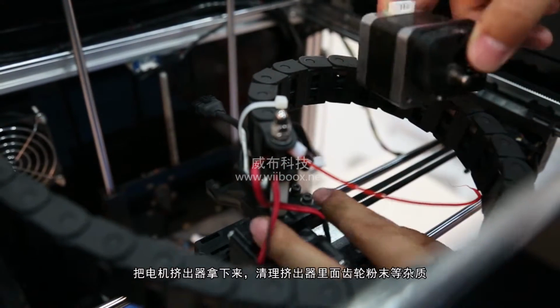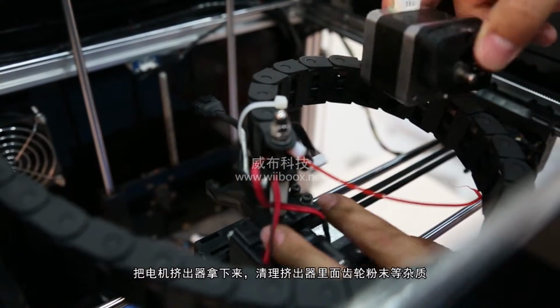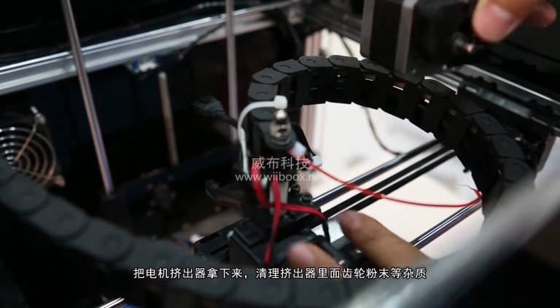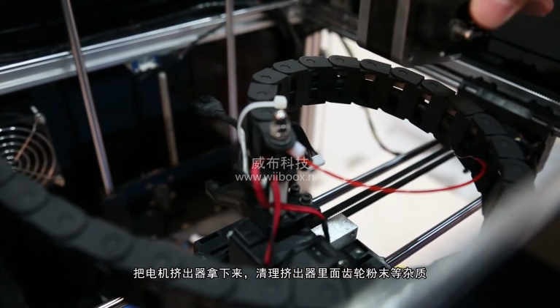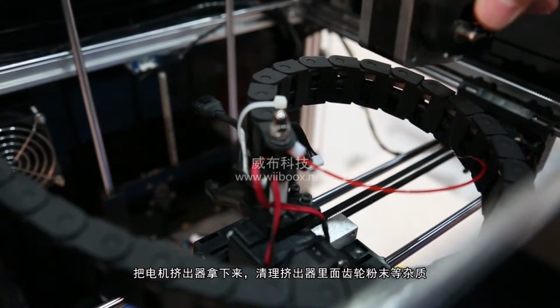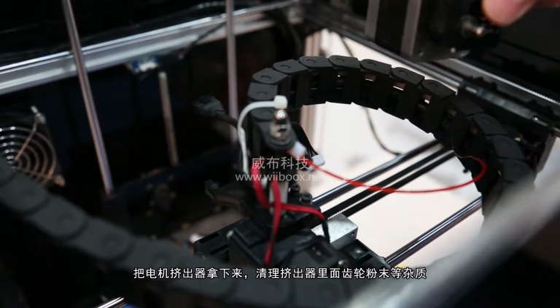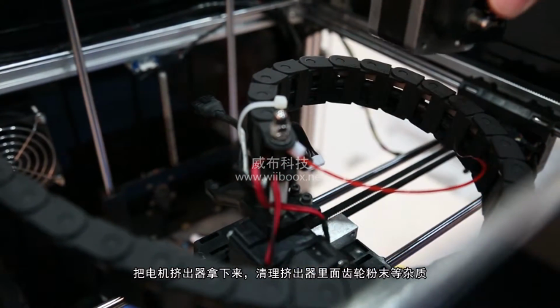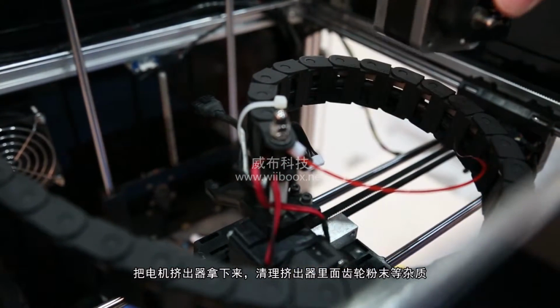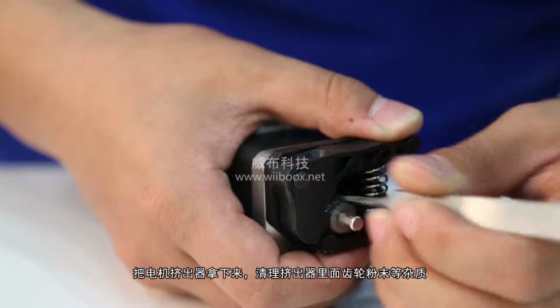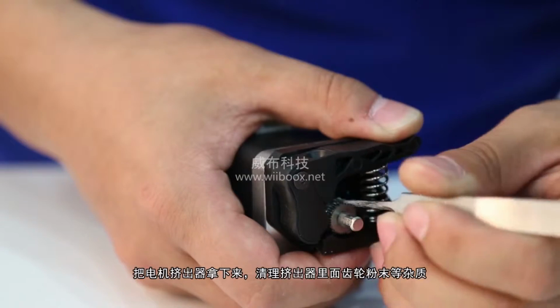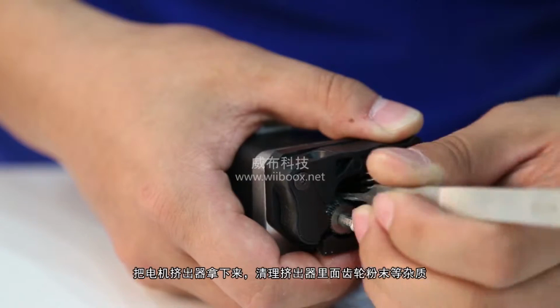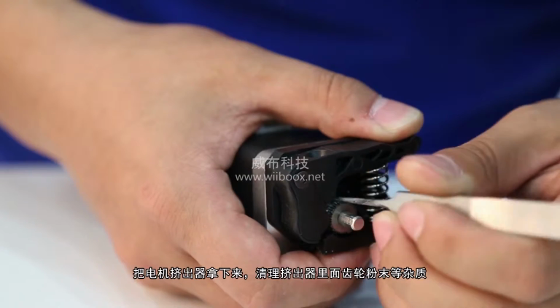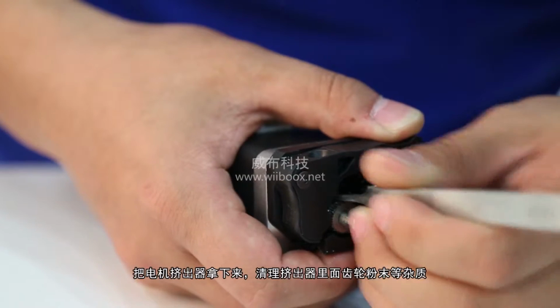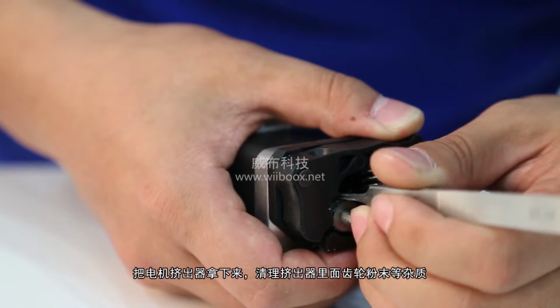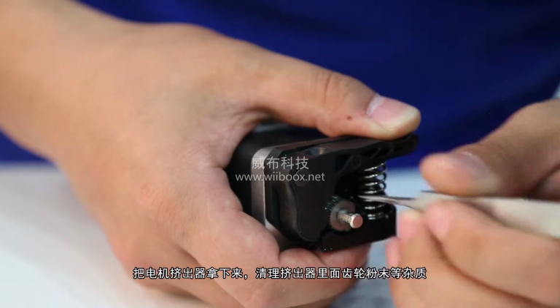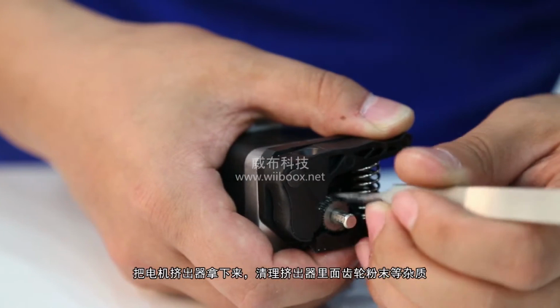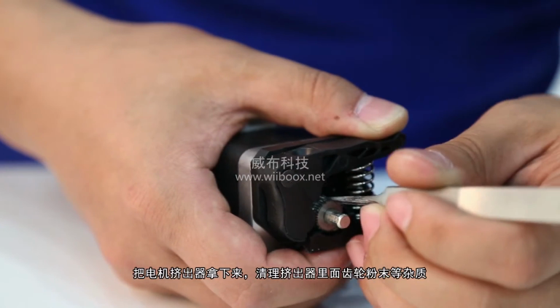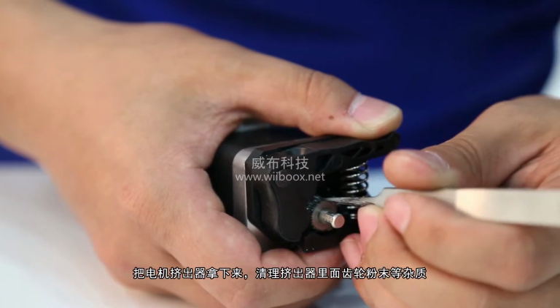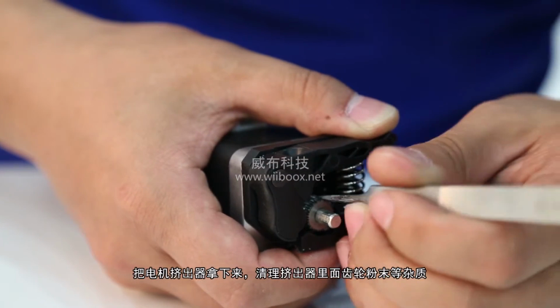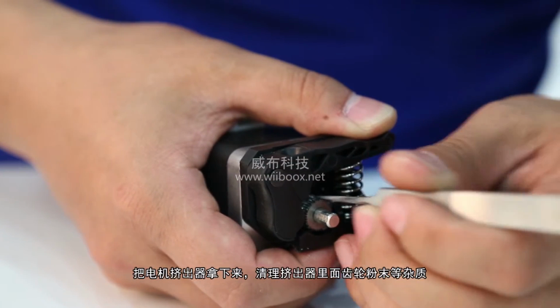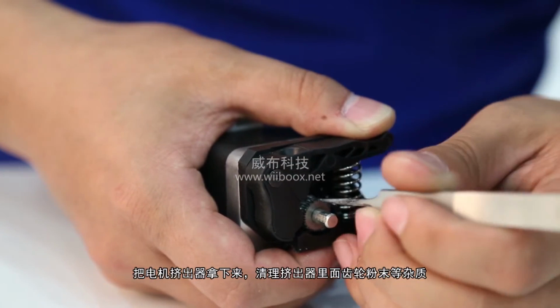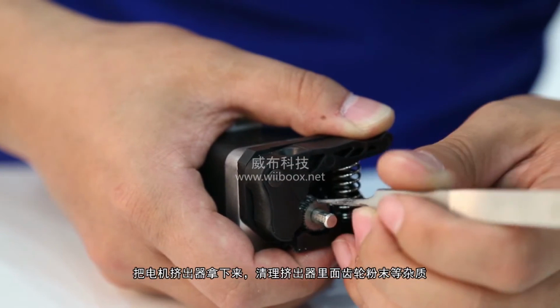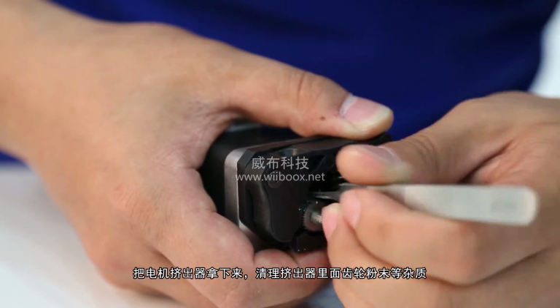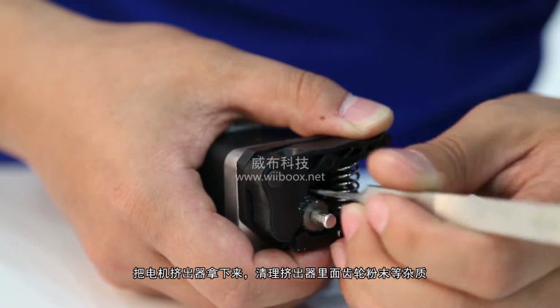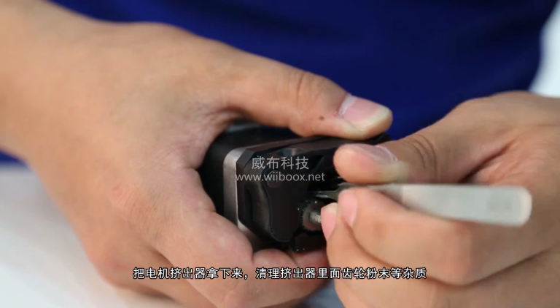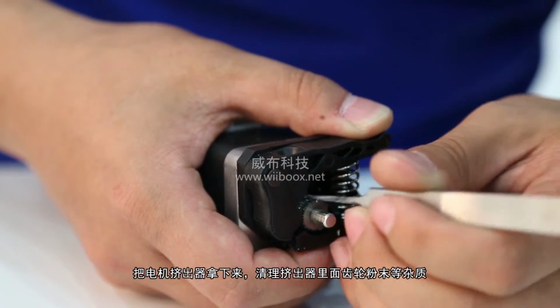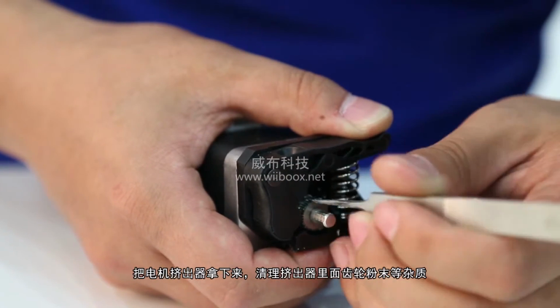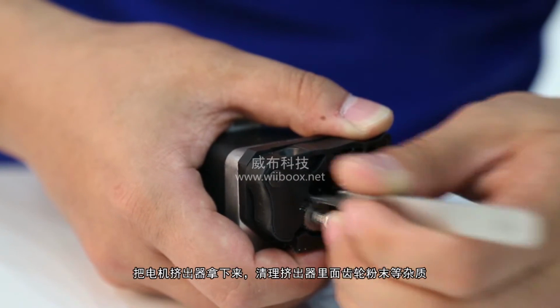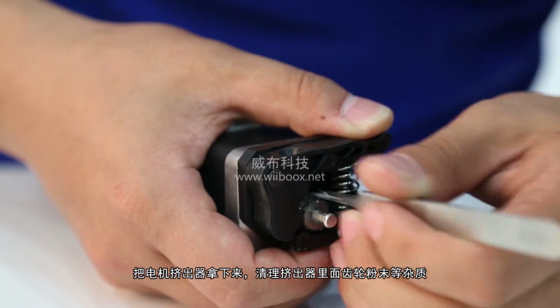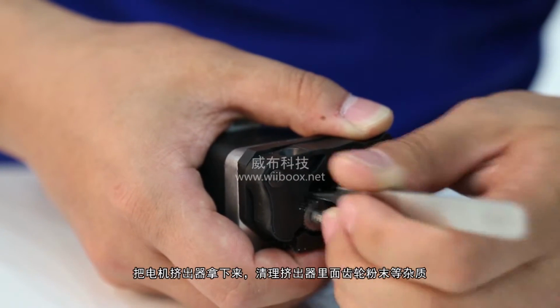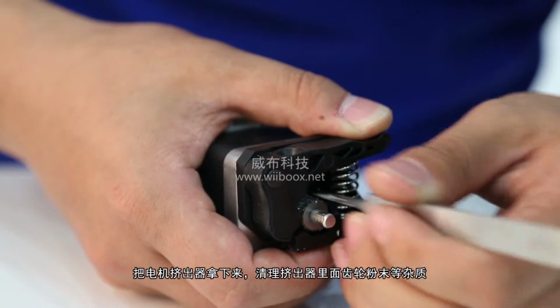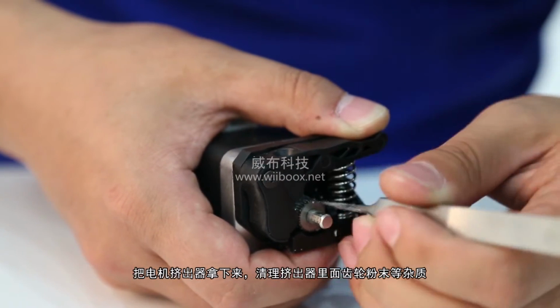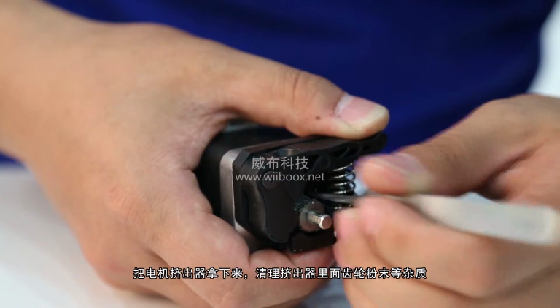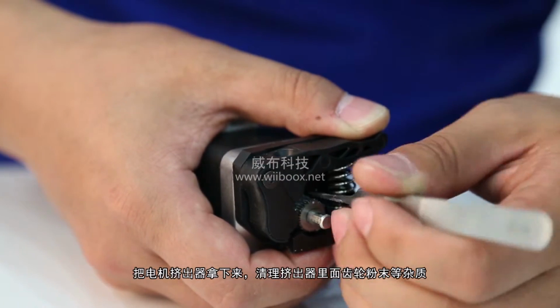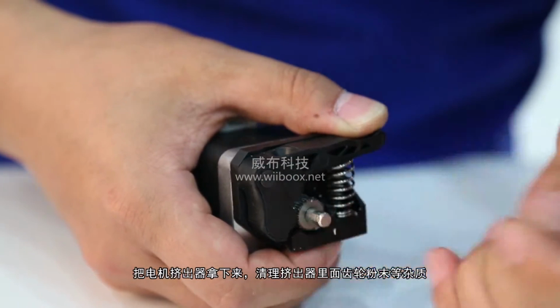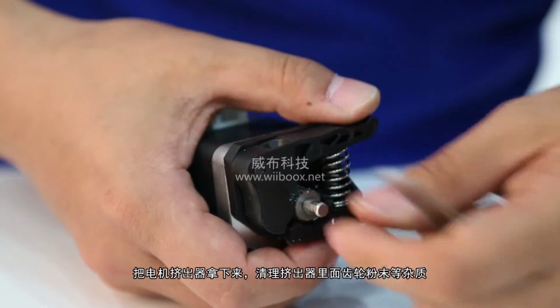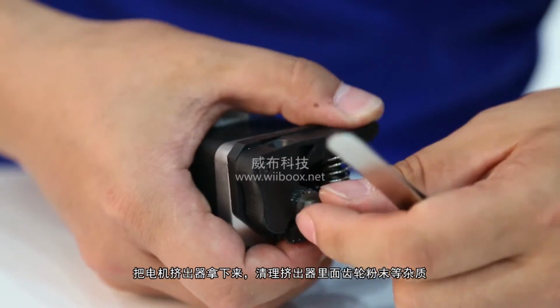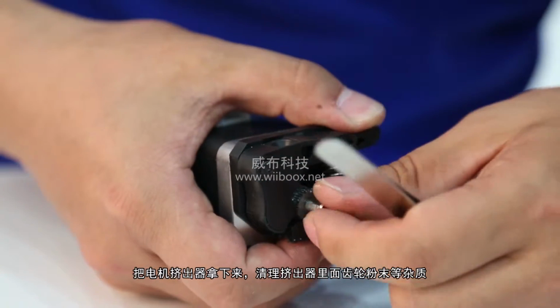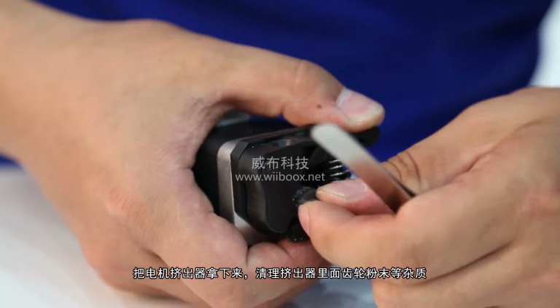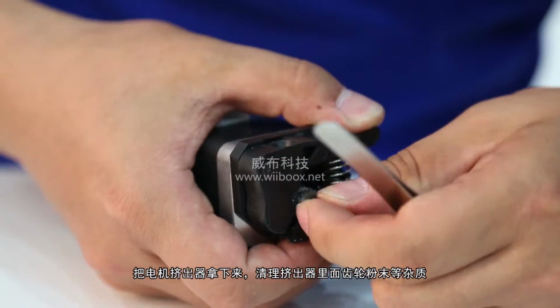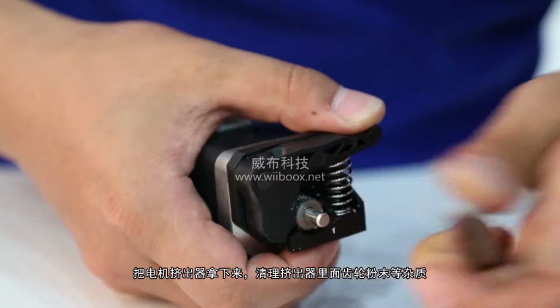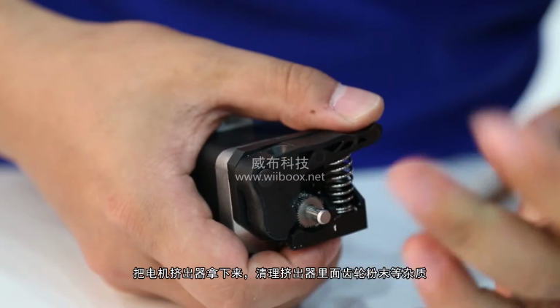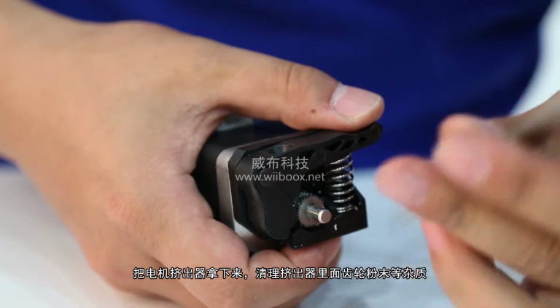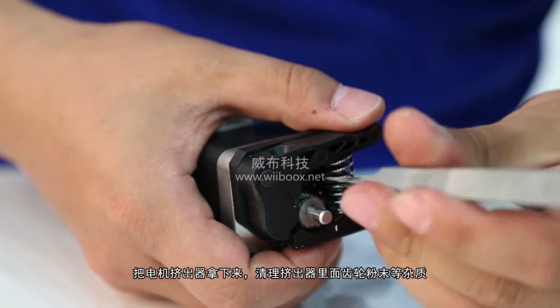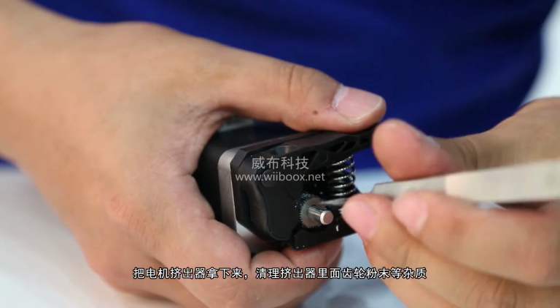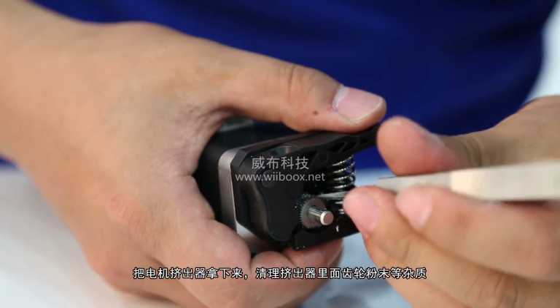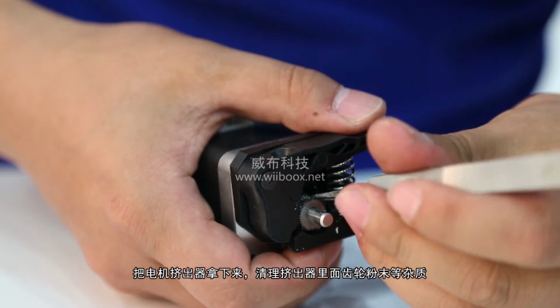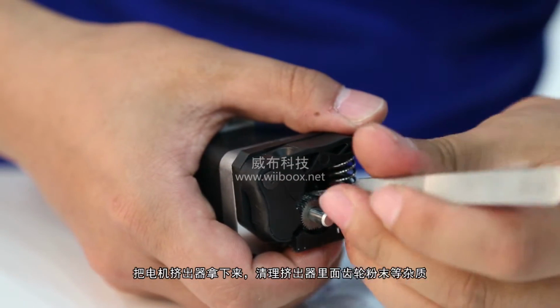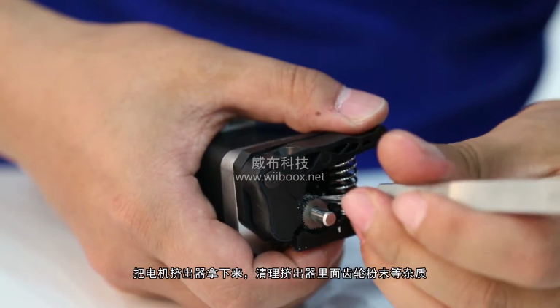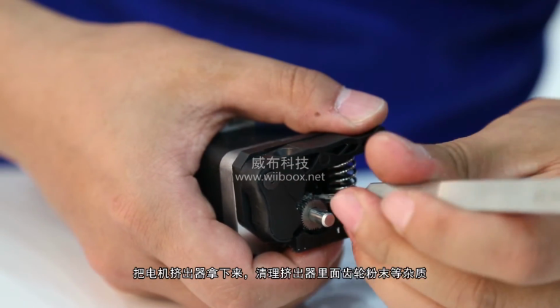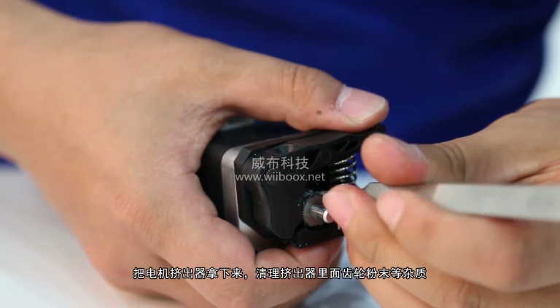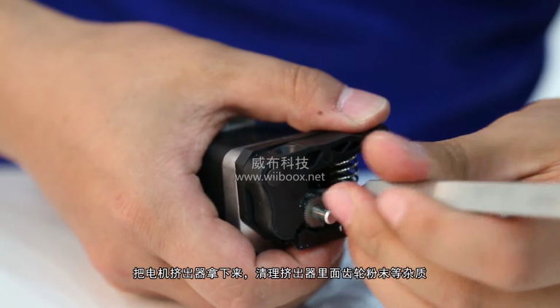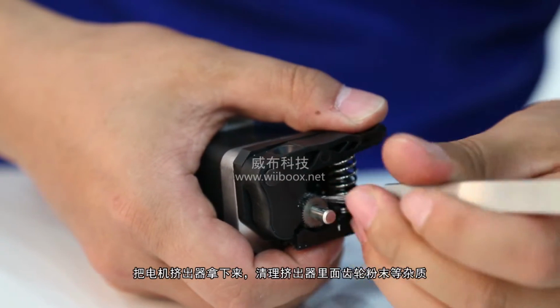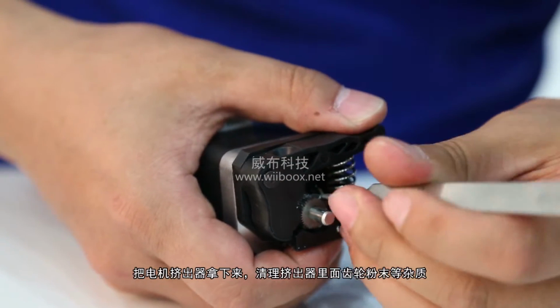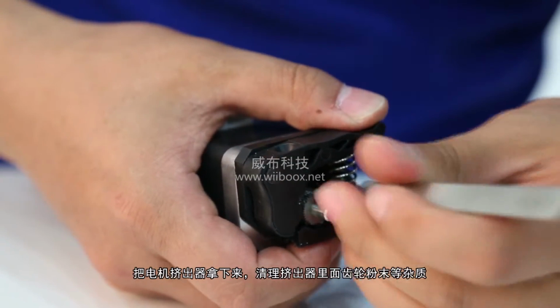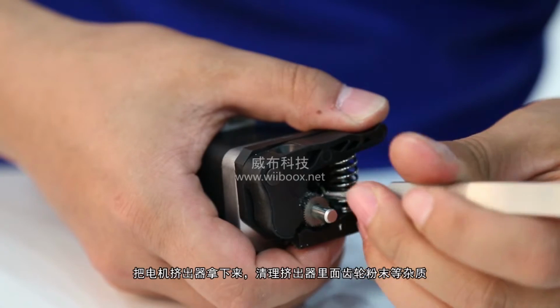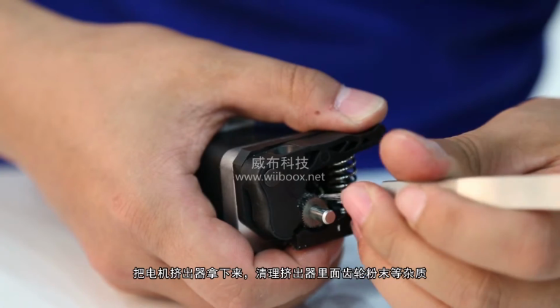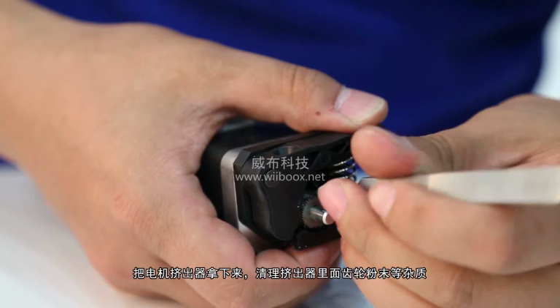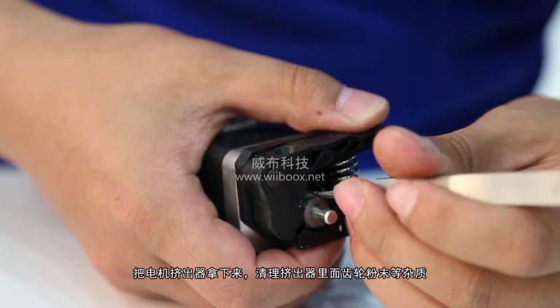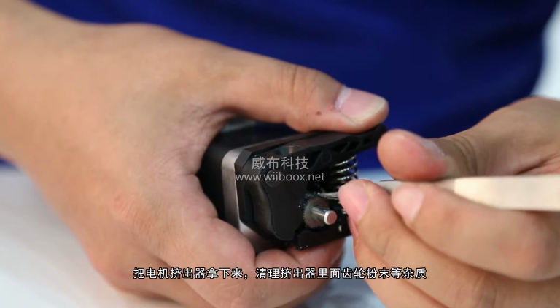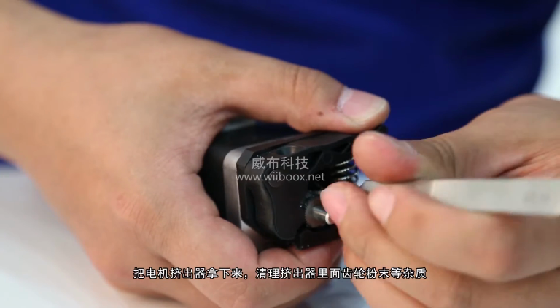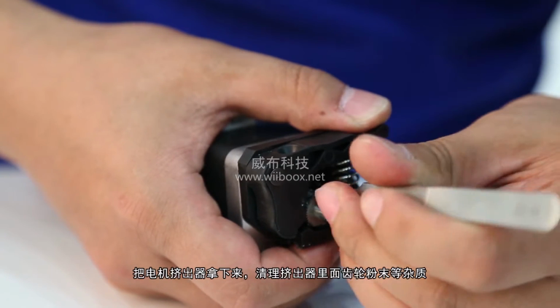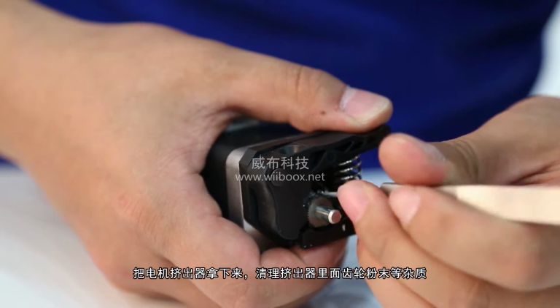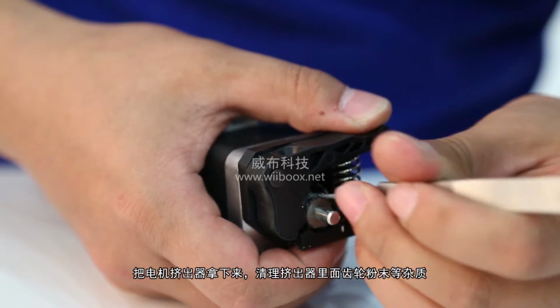You'll probably see a lot of tiny bits of plastic clogging up the gear. You can clean them out with a brush or a toothpick.